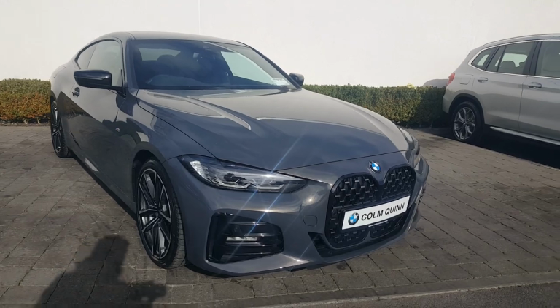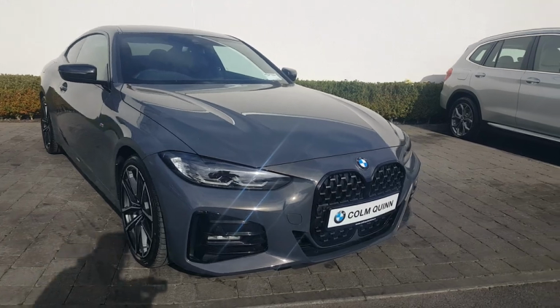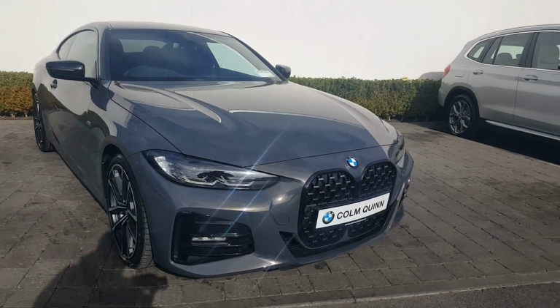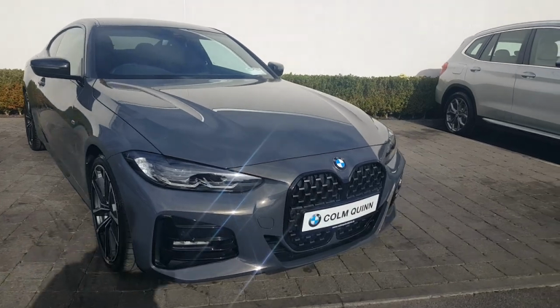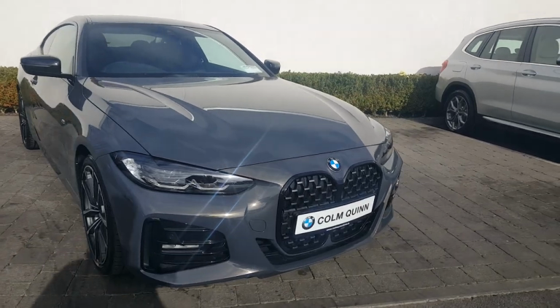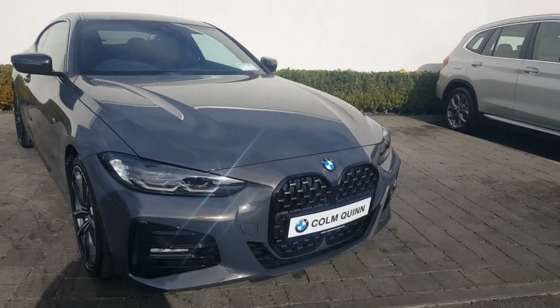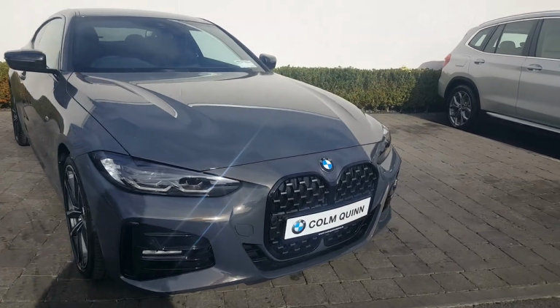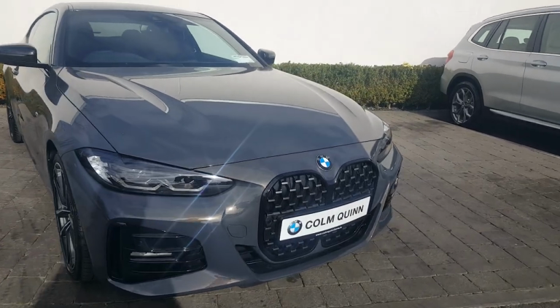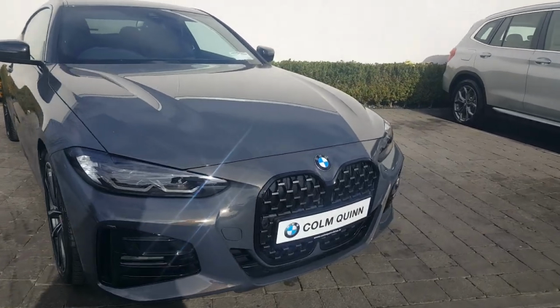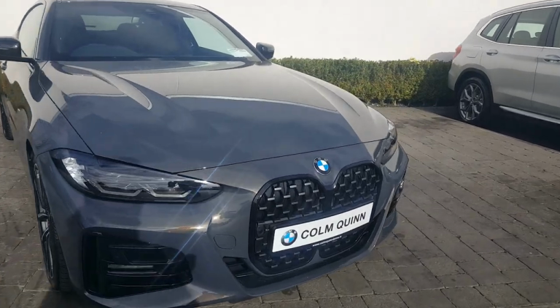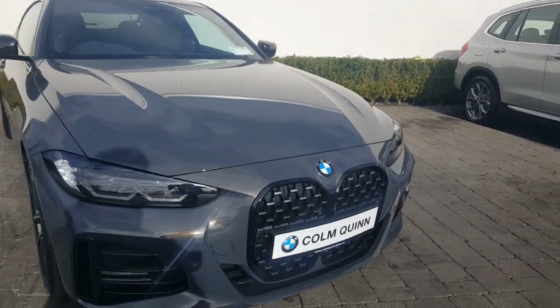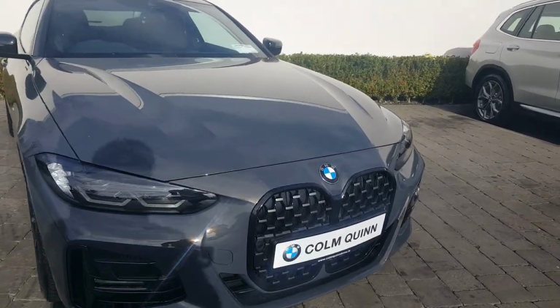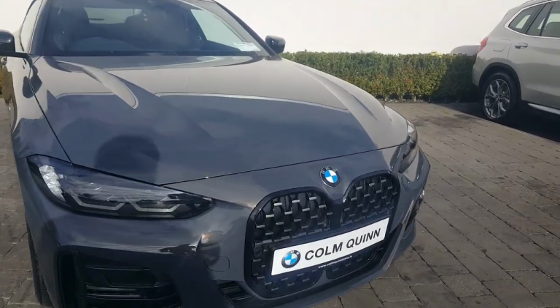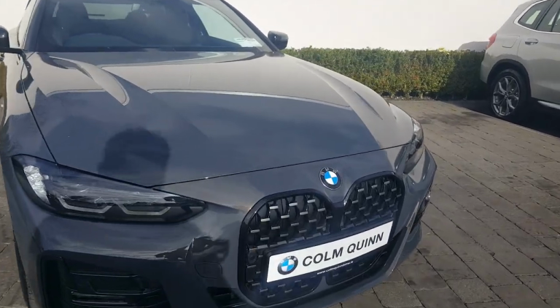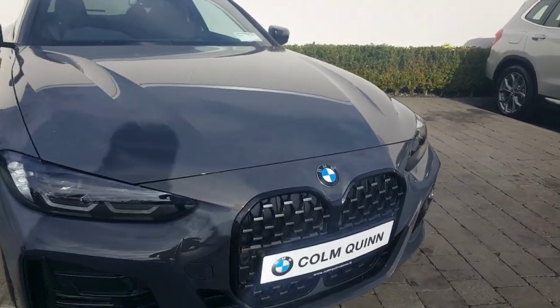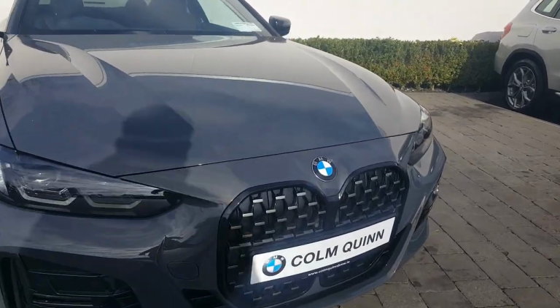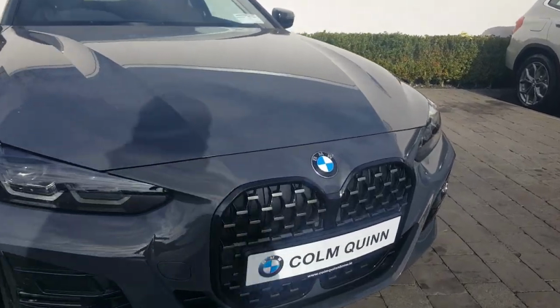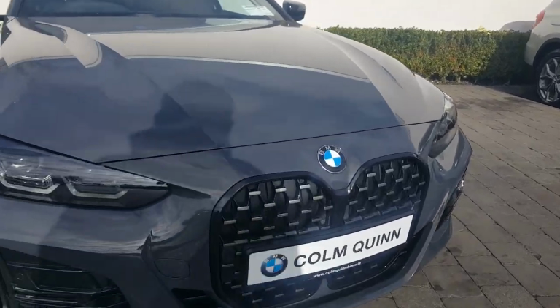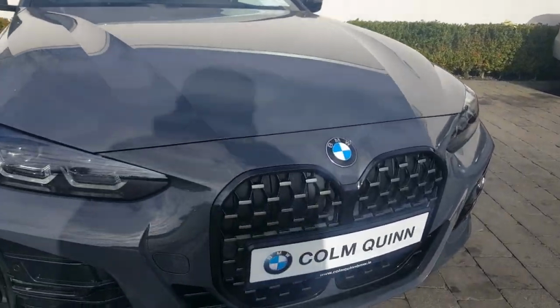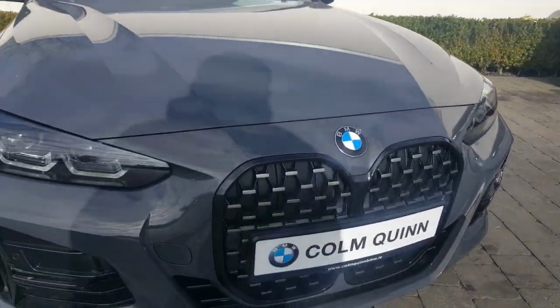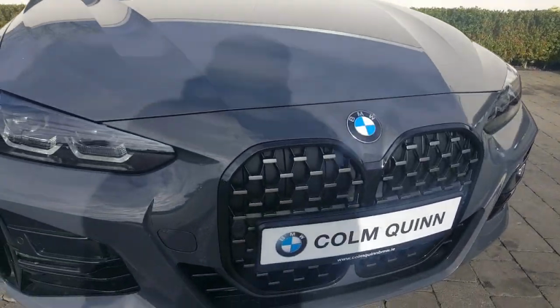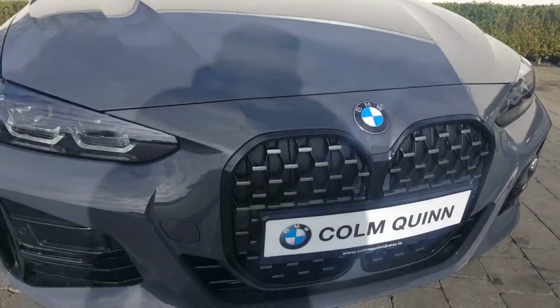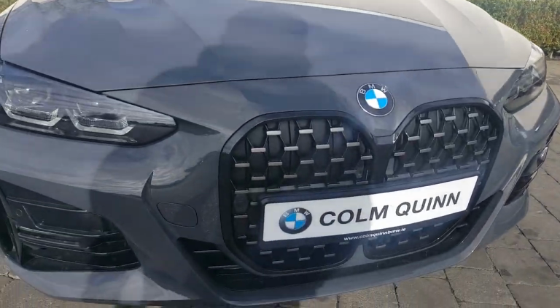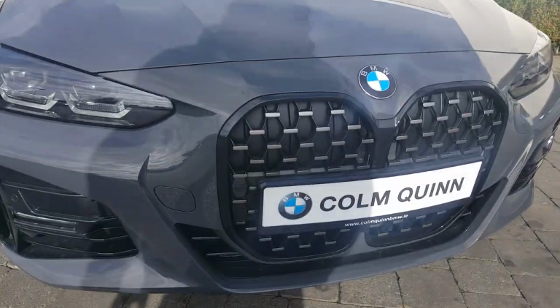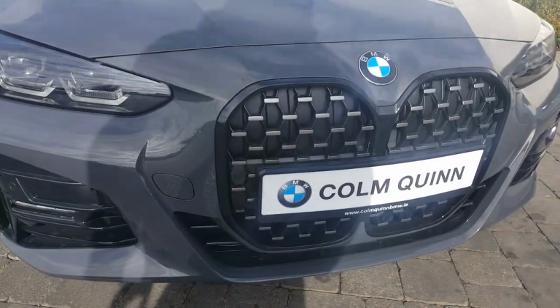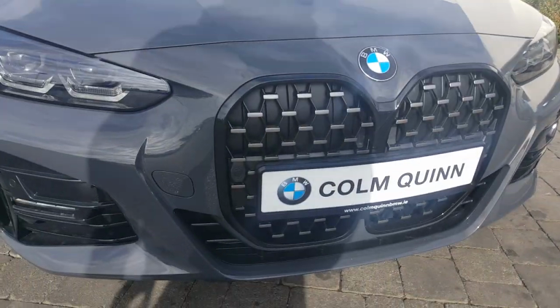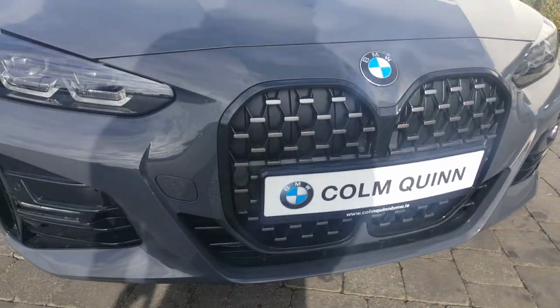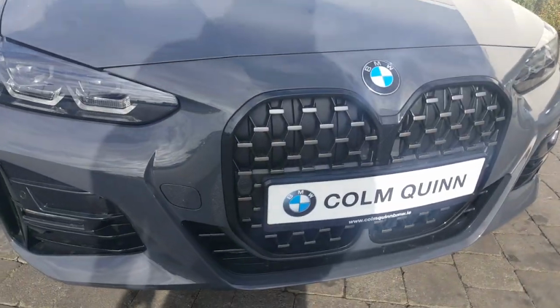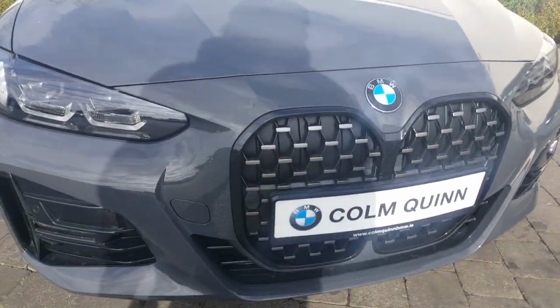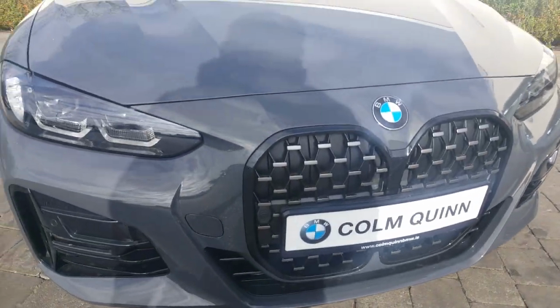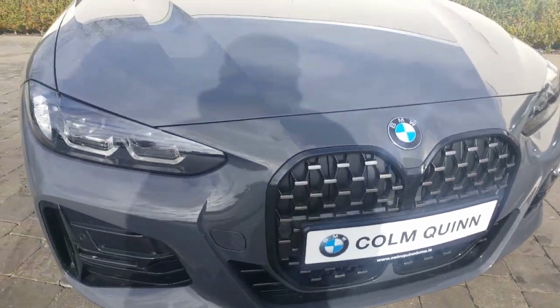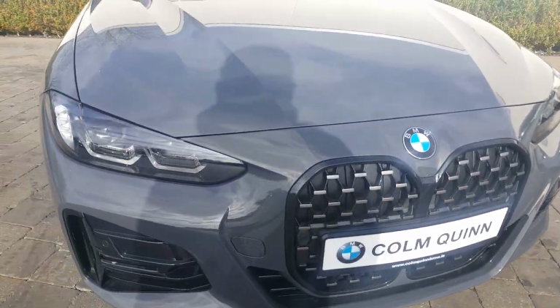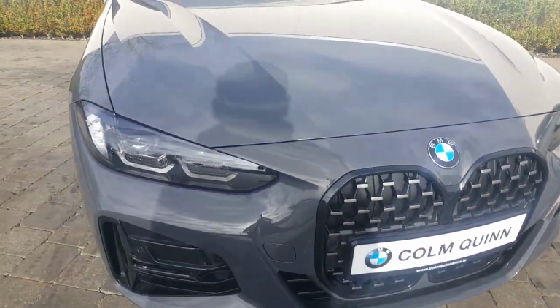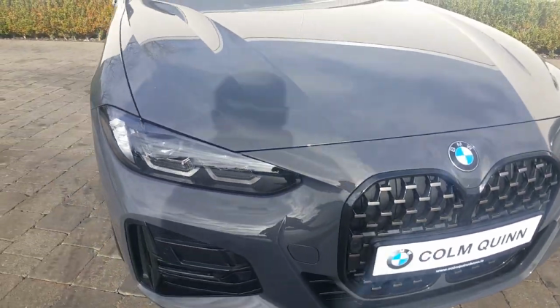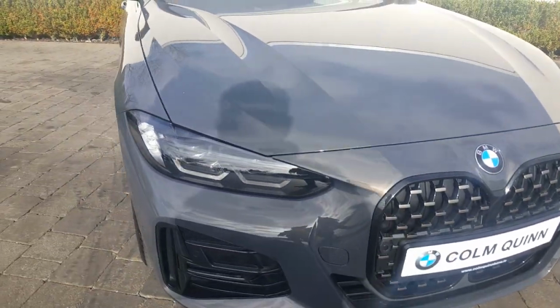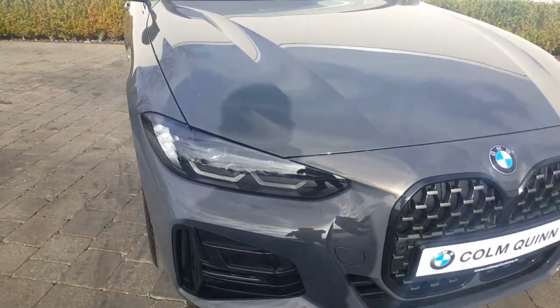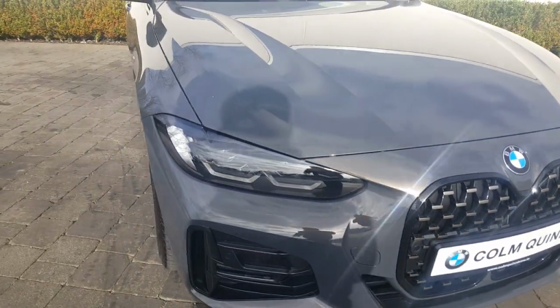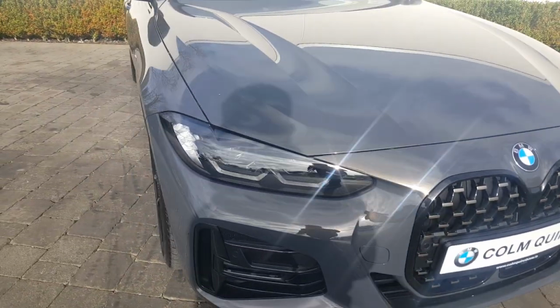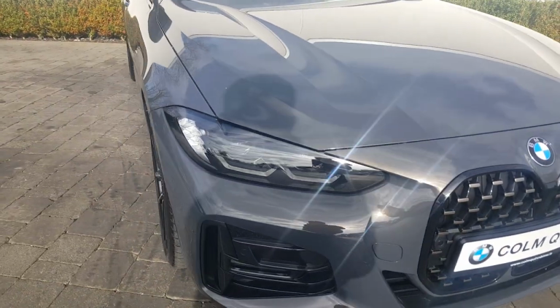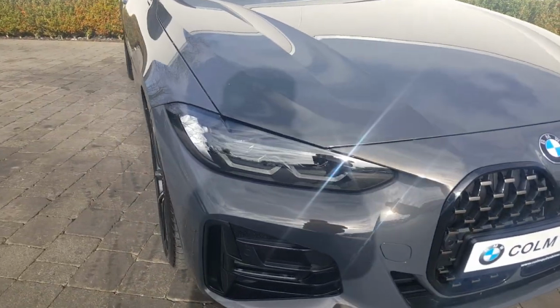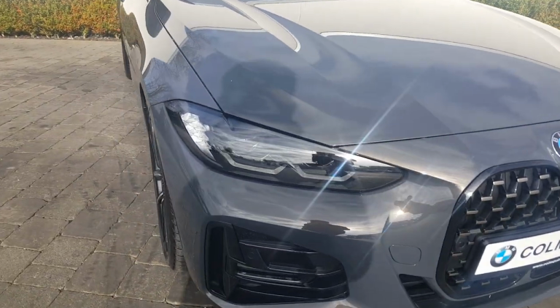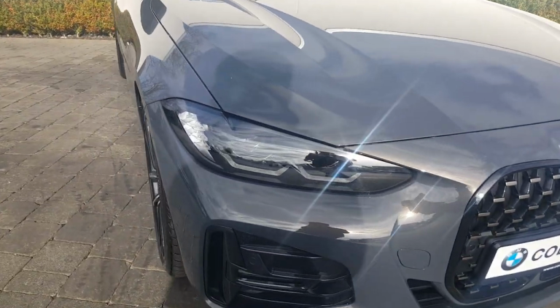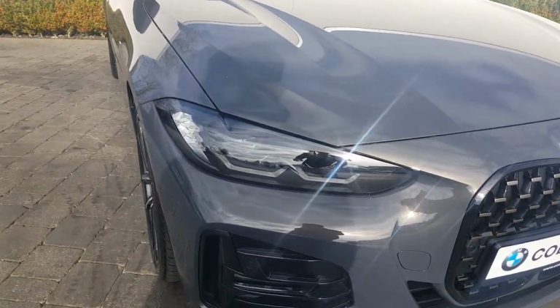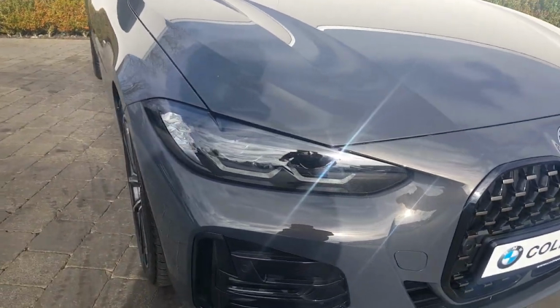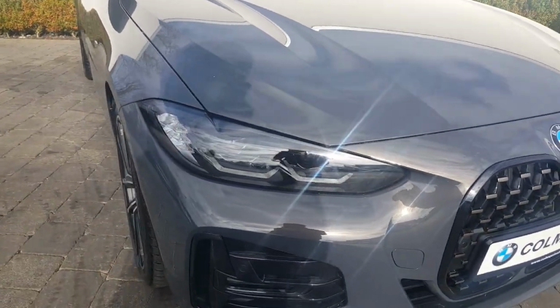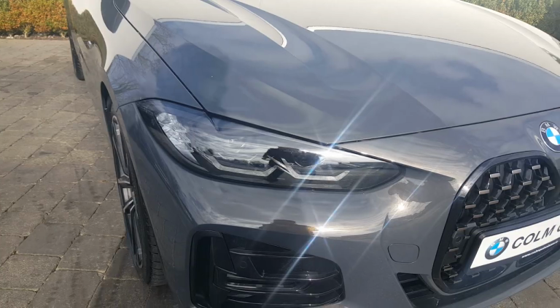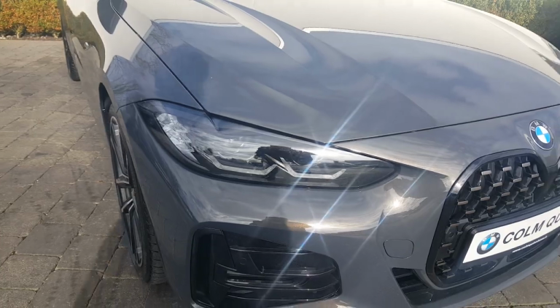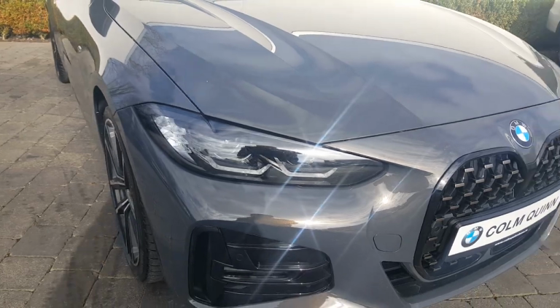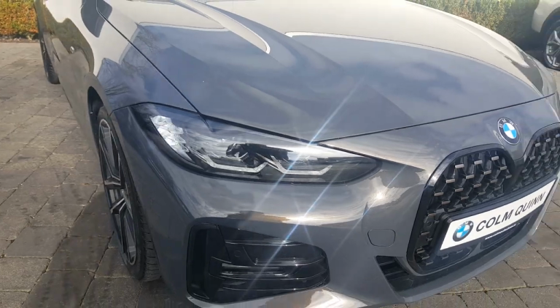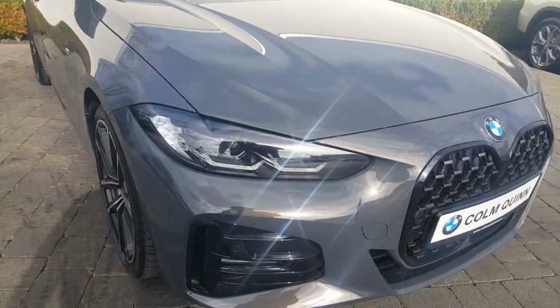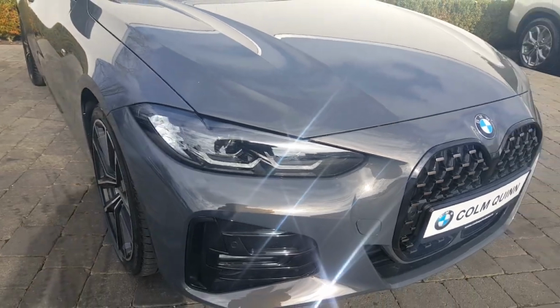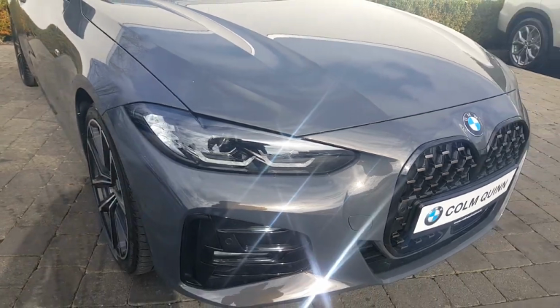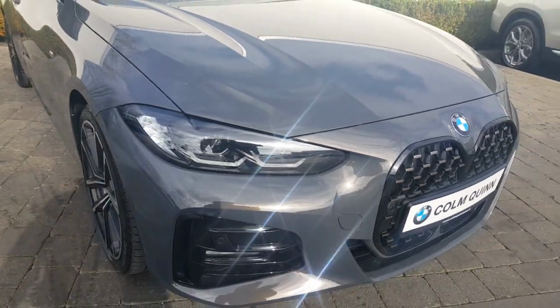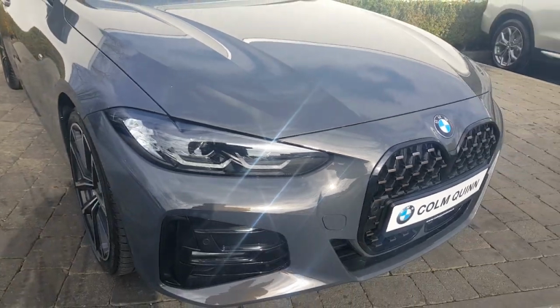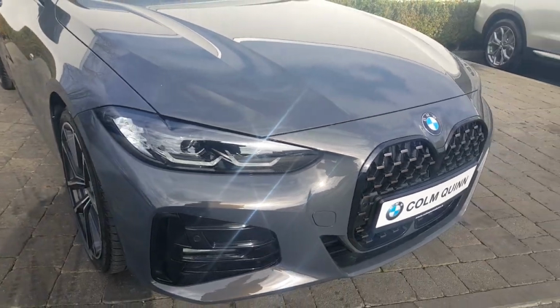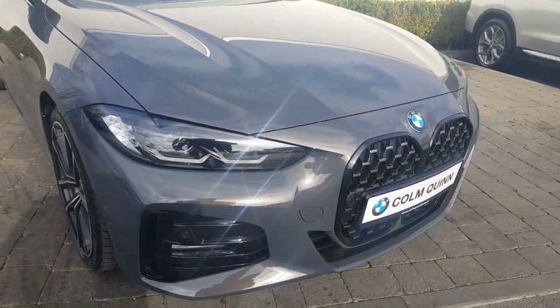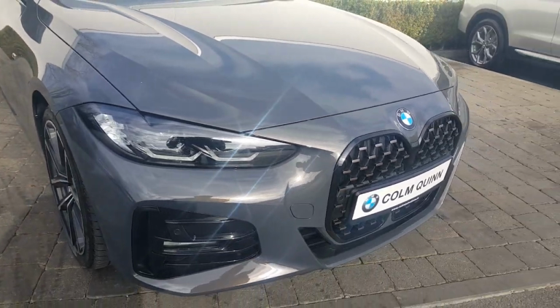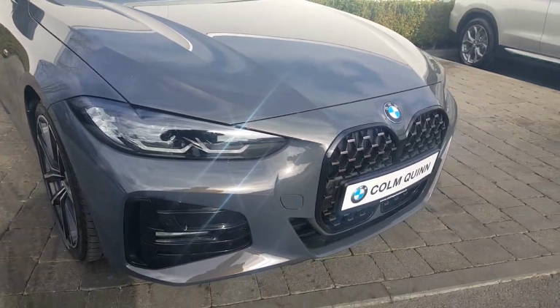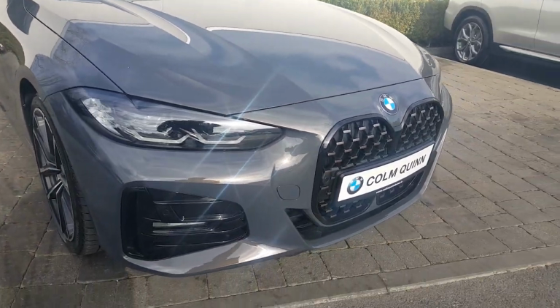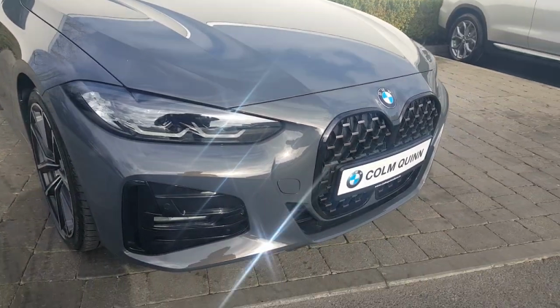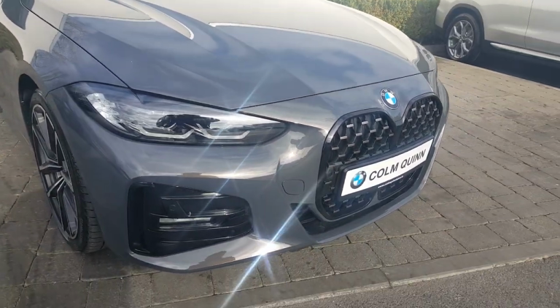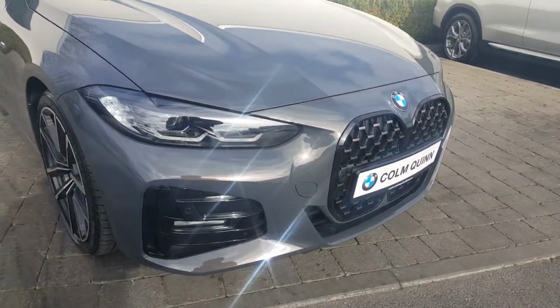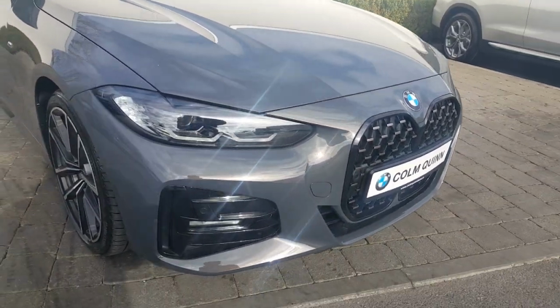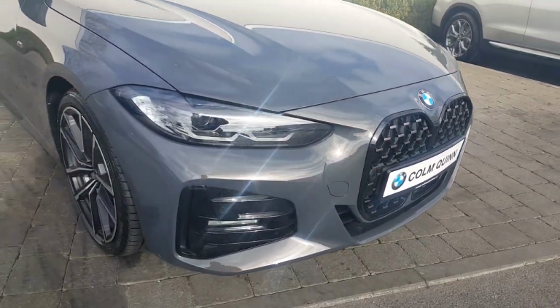Let's take a look at the front — lovely finish on the kidney grills, BMW headlights, LED fog lights, and your front parking sensors.